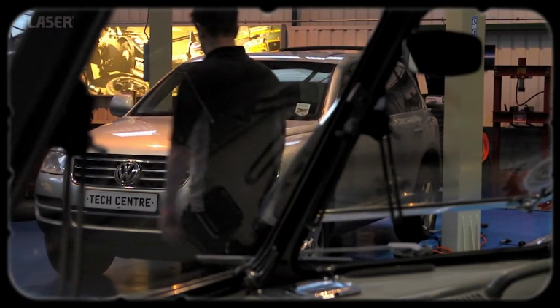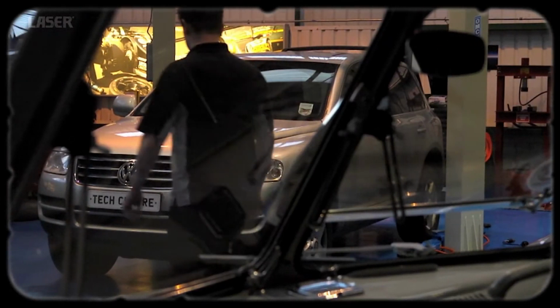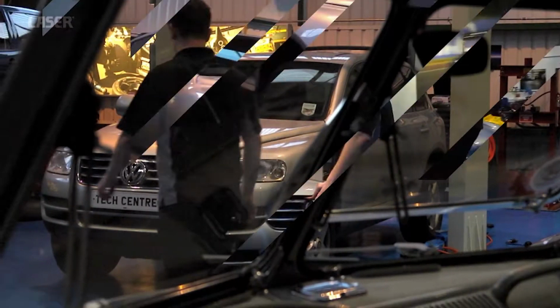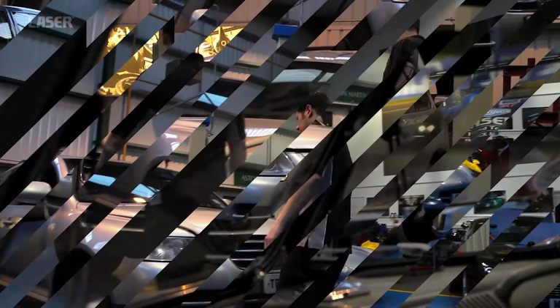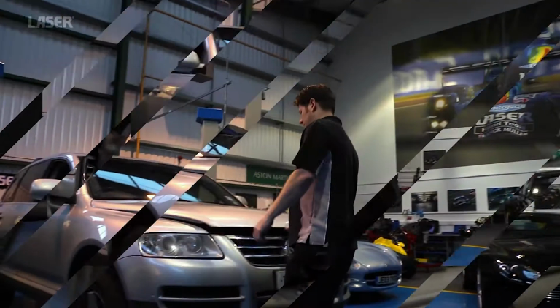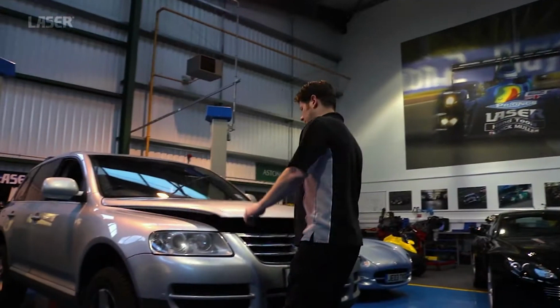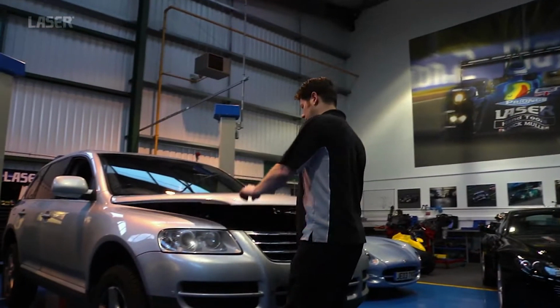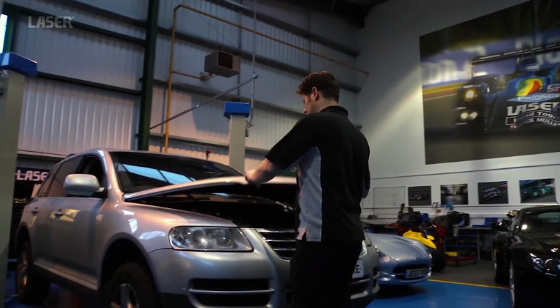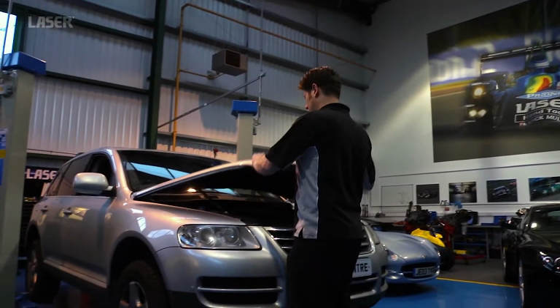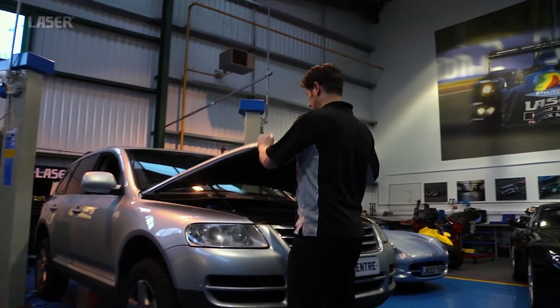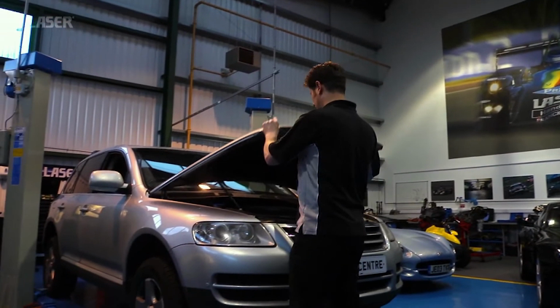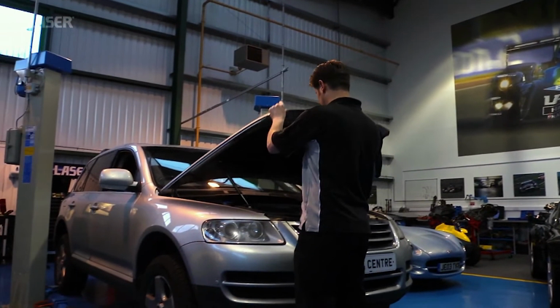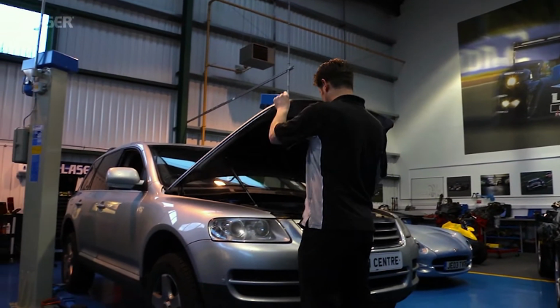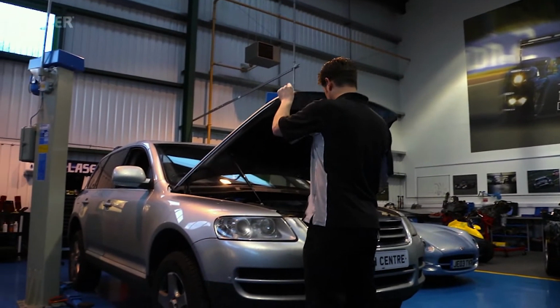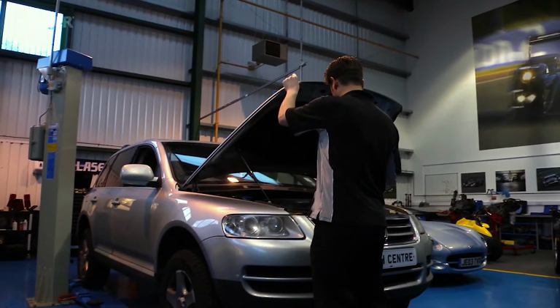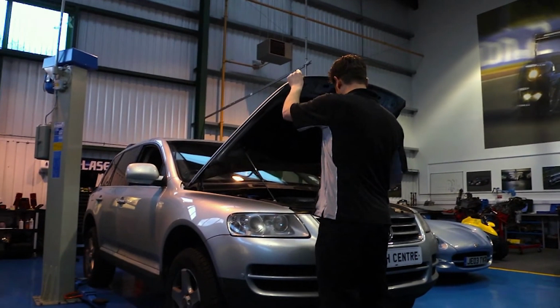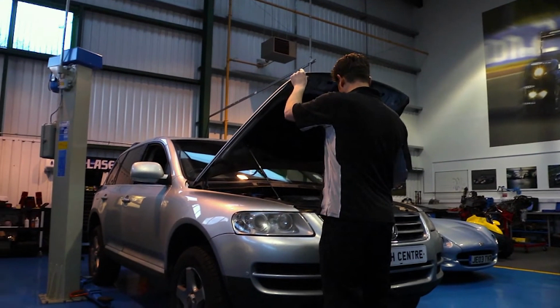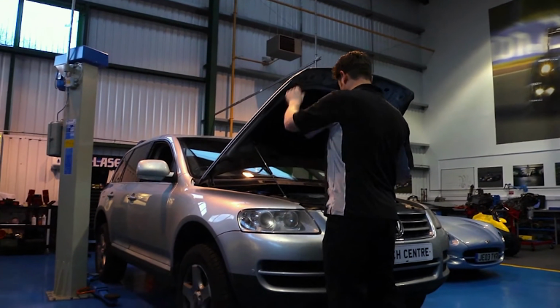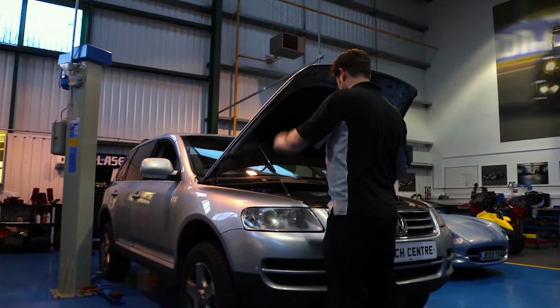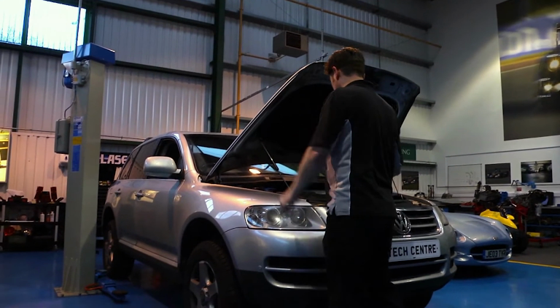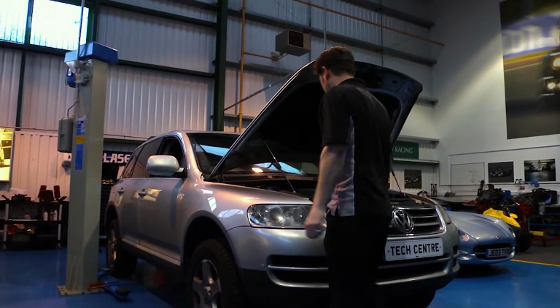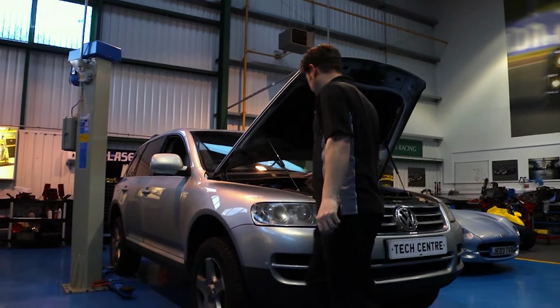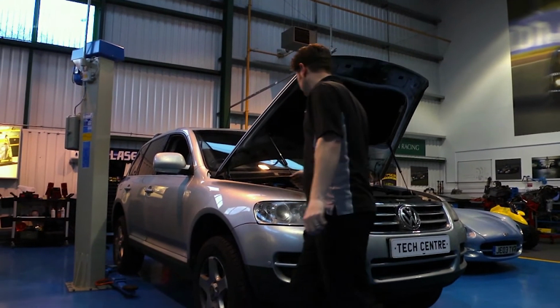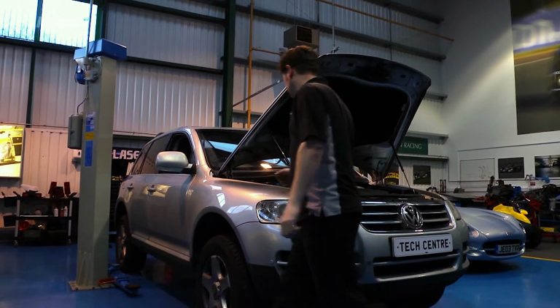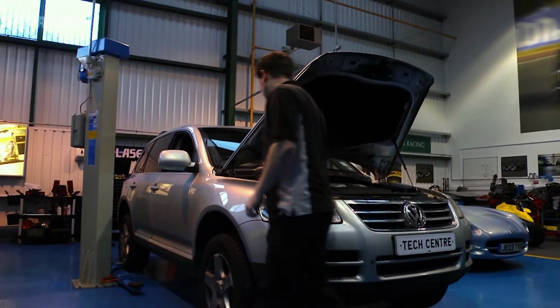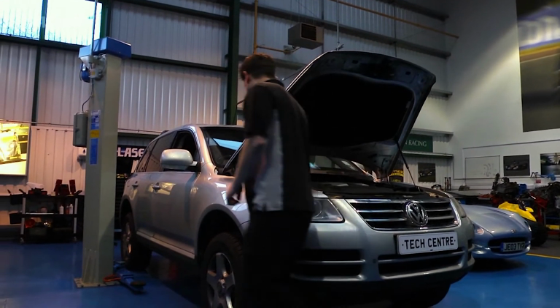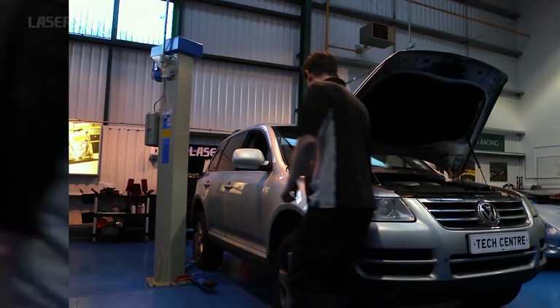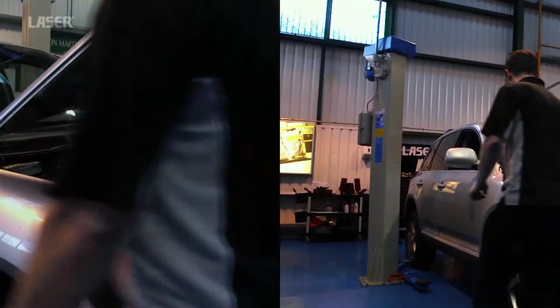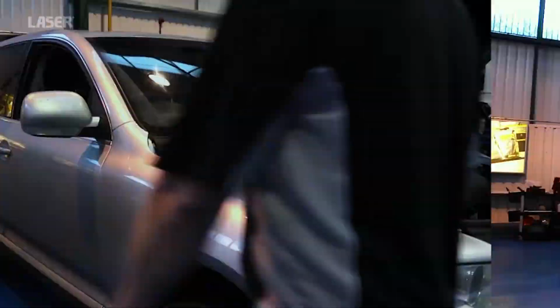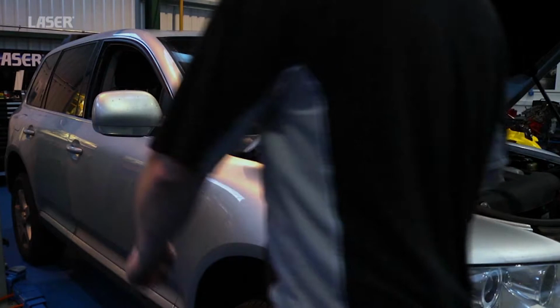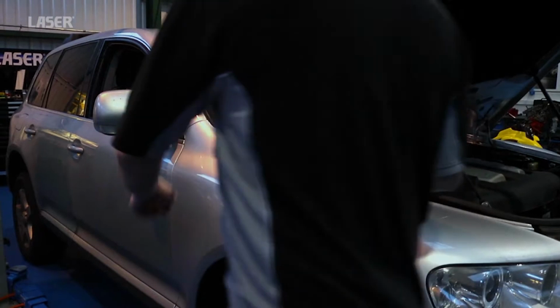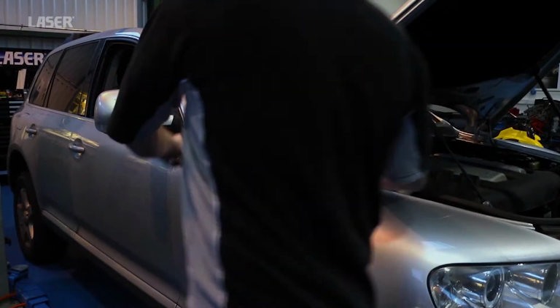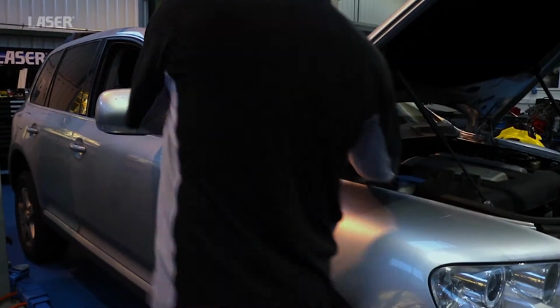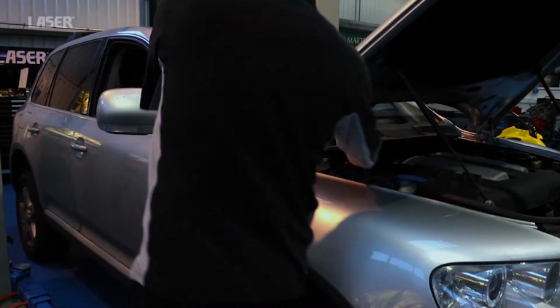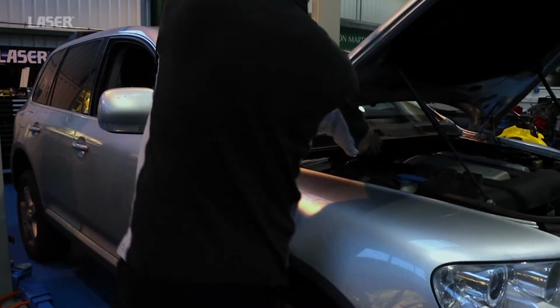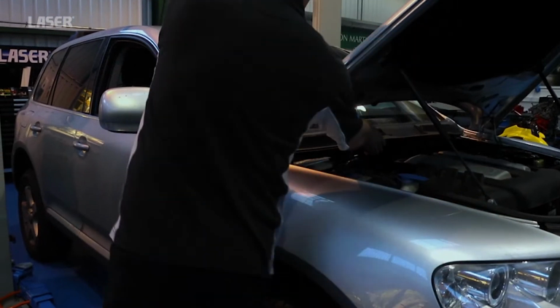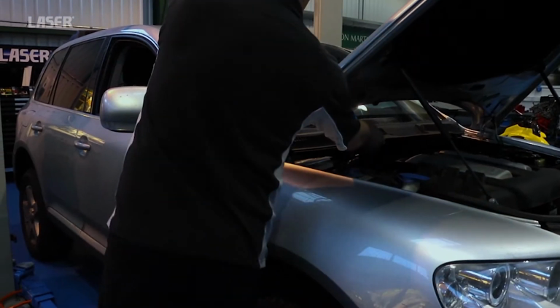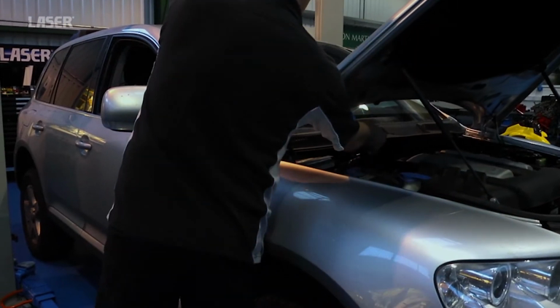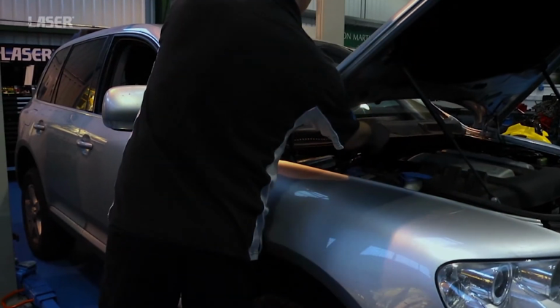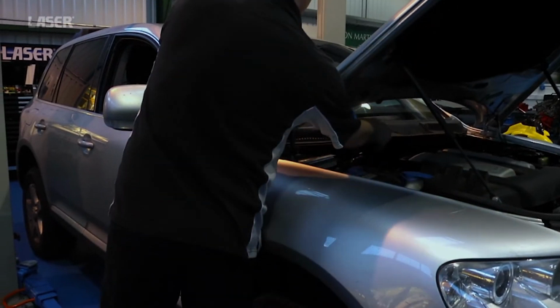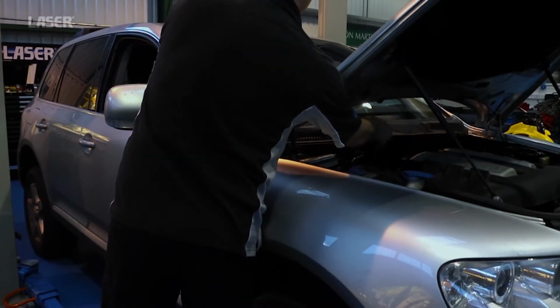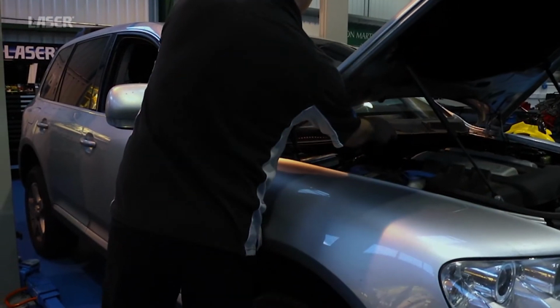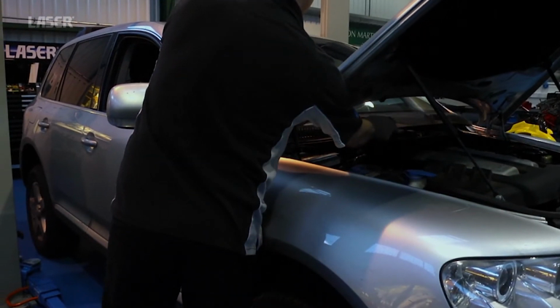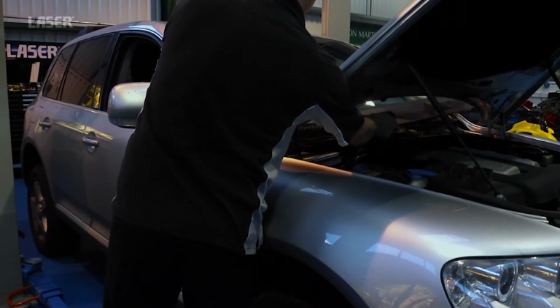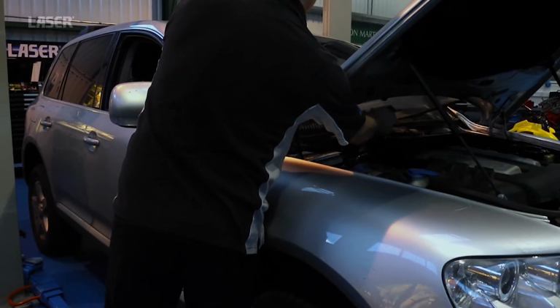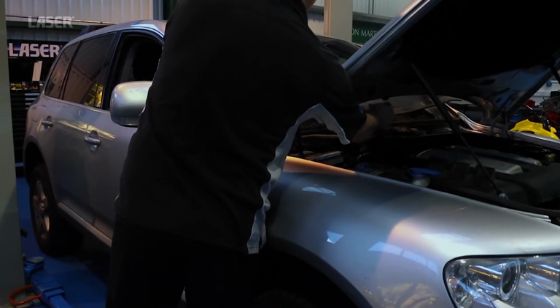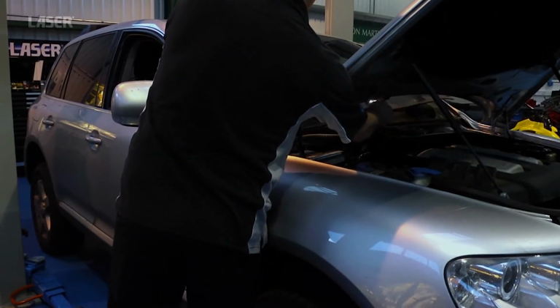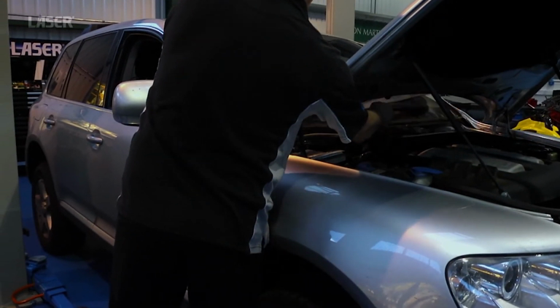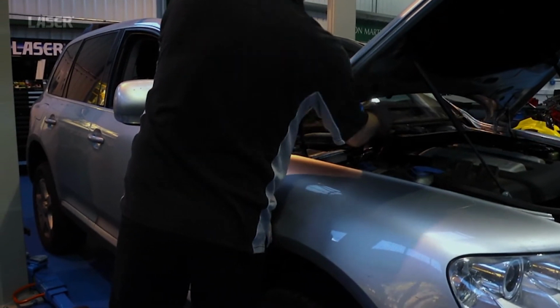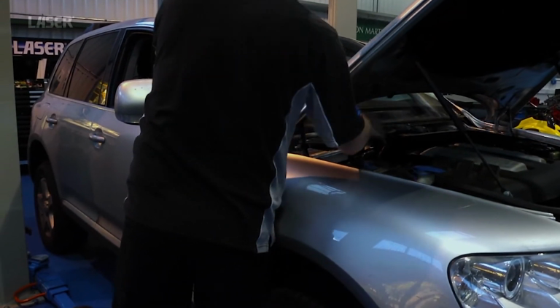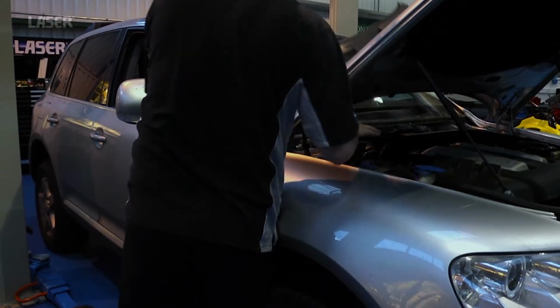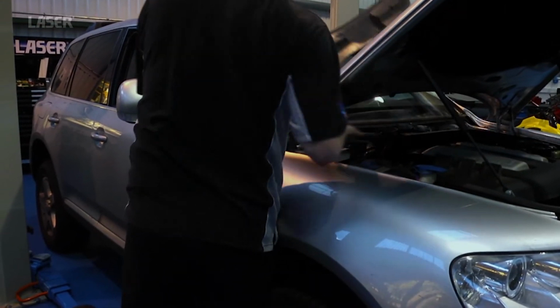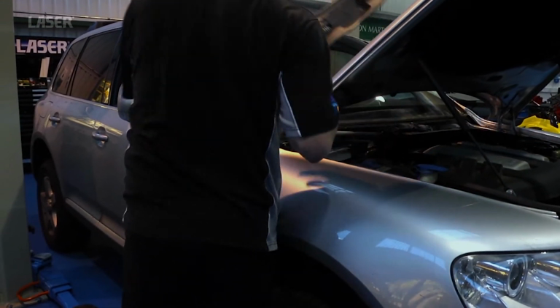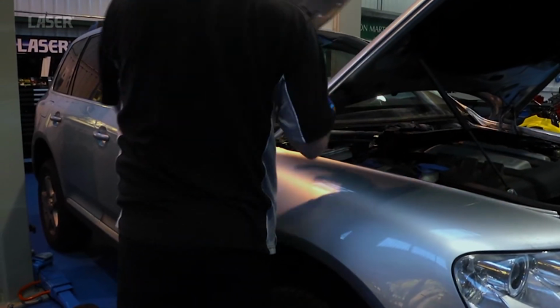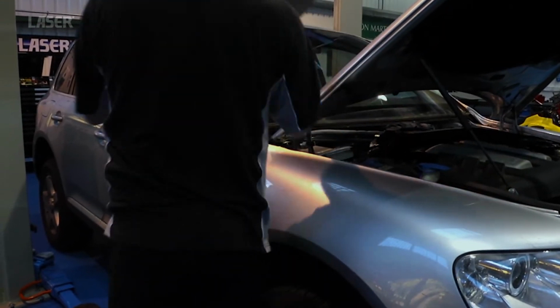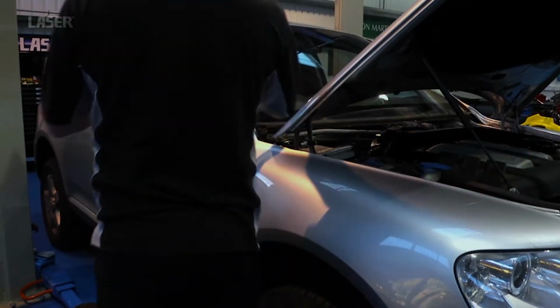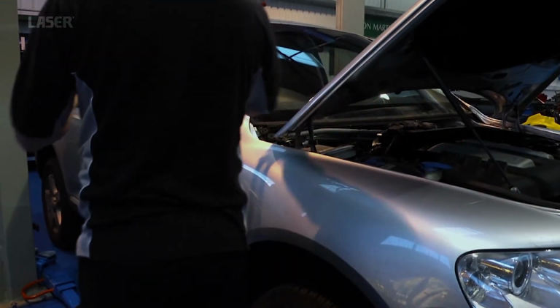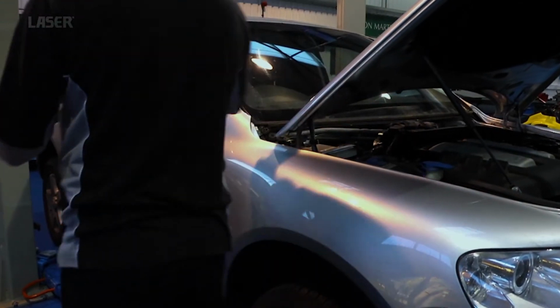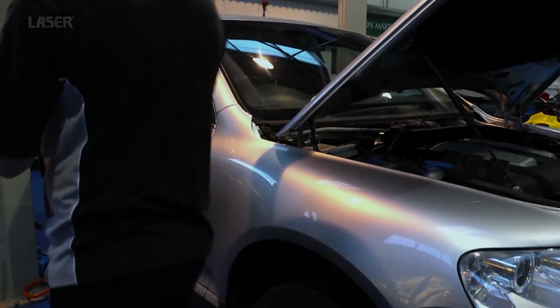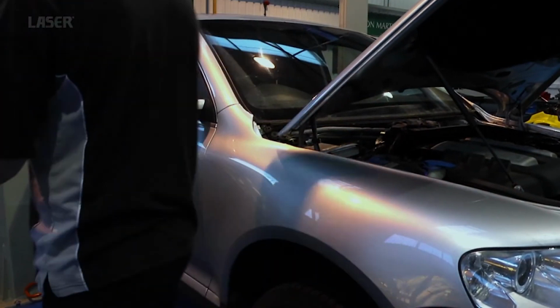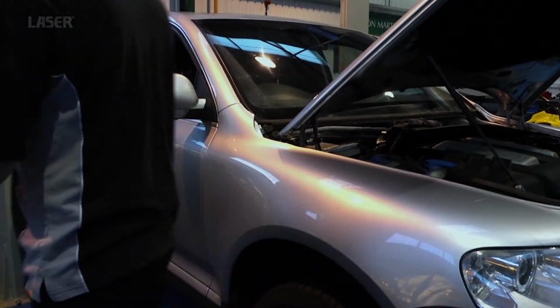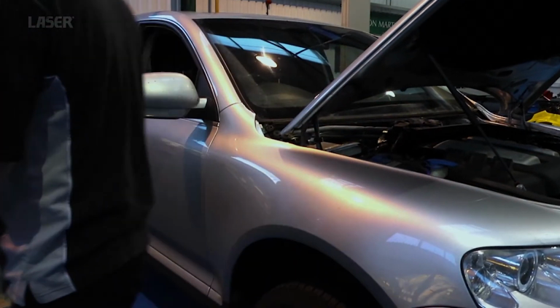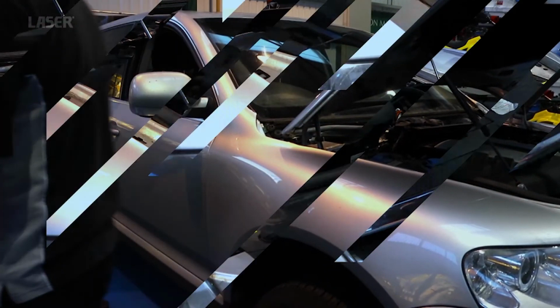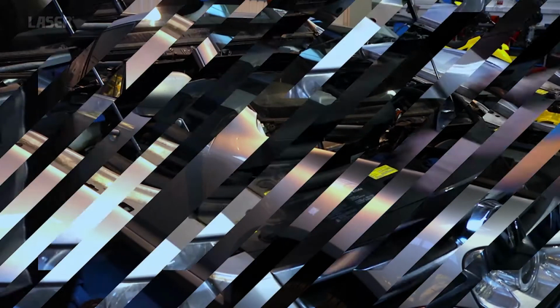When it comes to brake bleeding, most manufacturers recommend the pressure method, and they usually specify their recommended pressure.